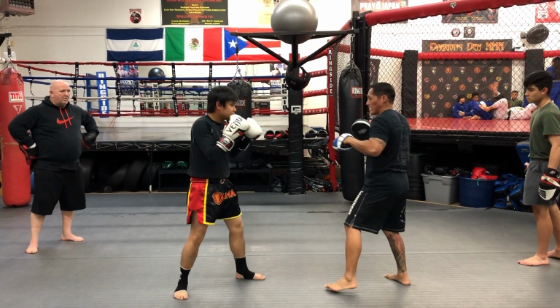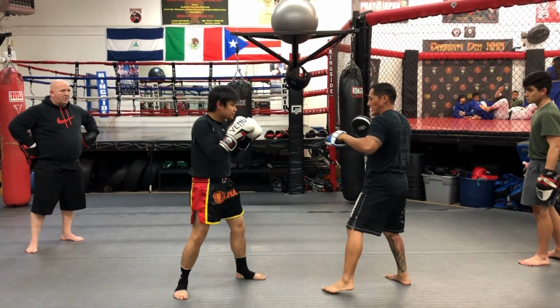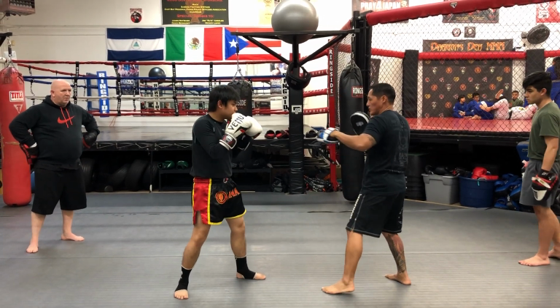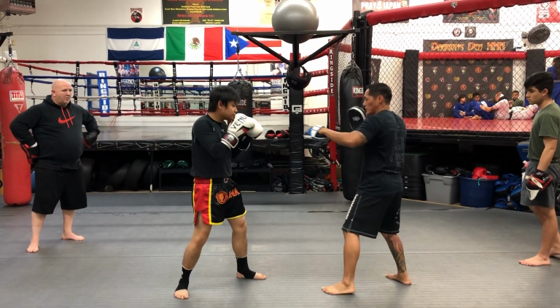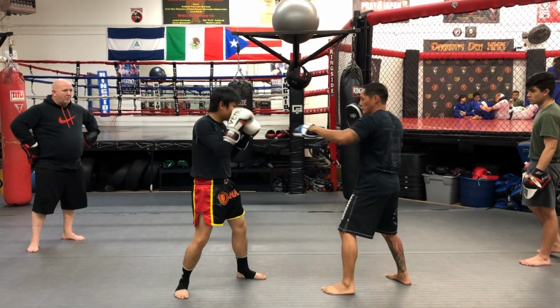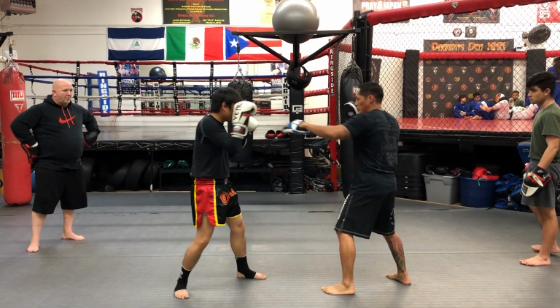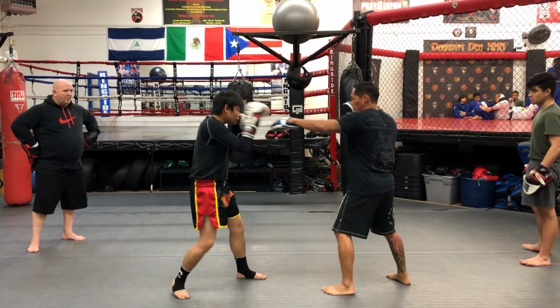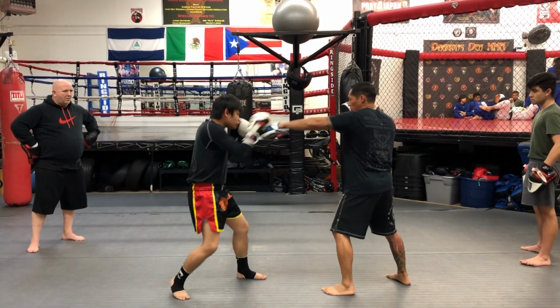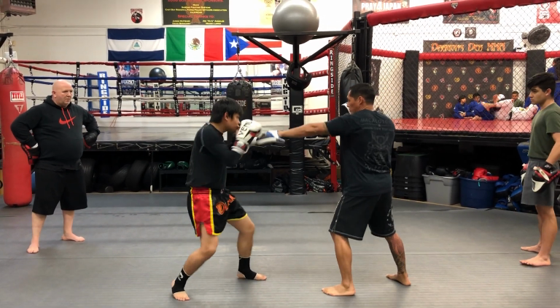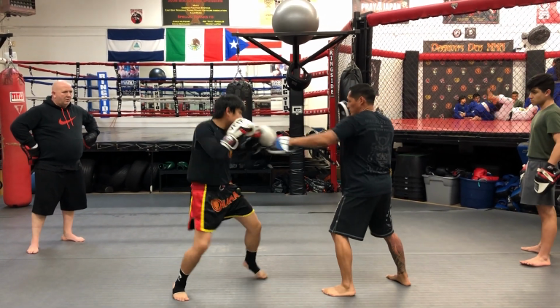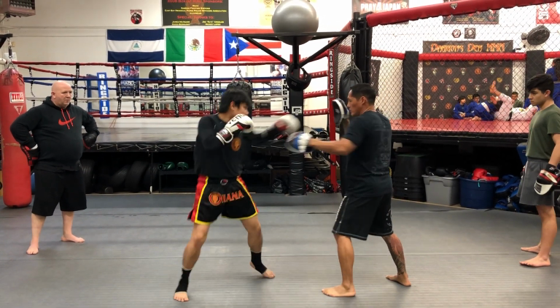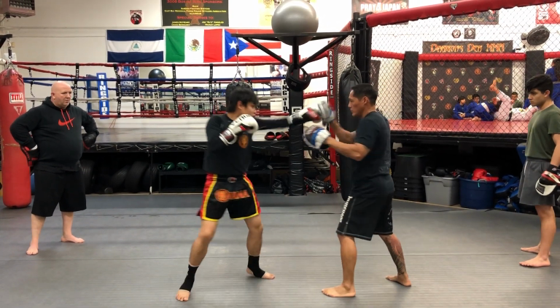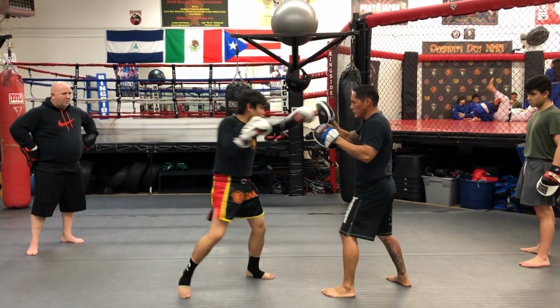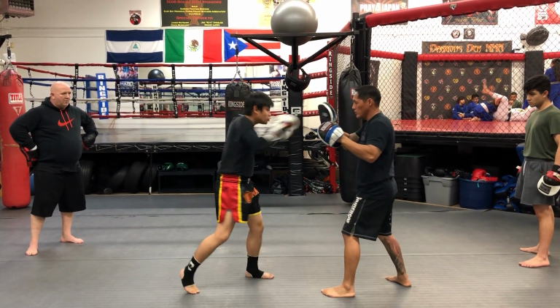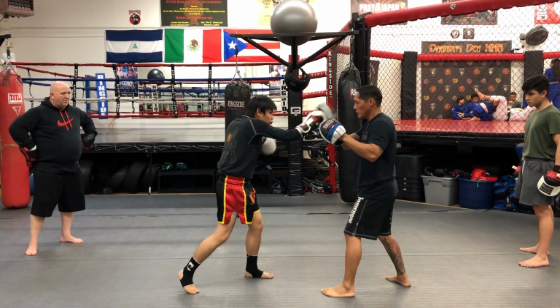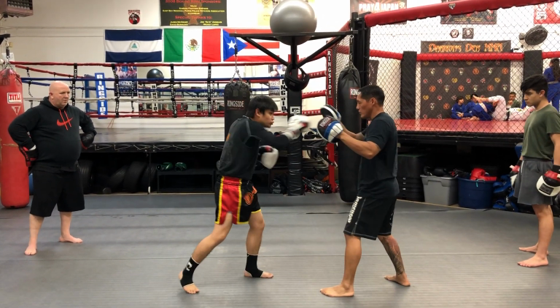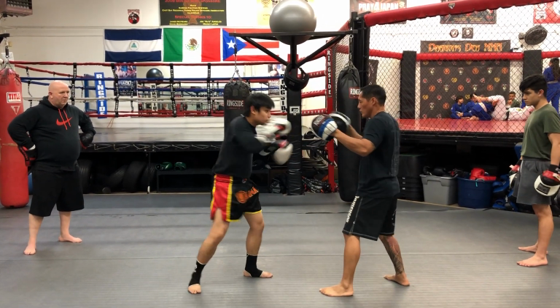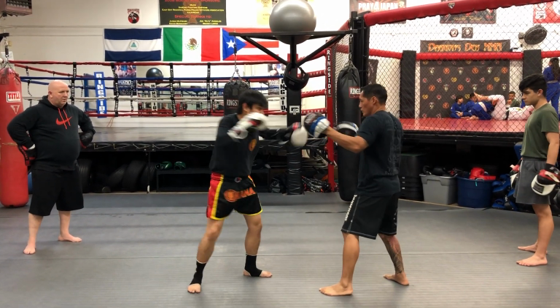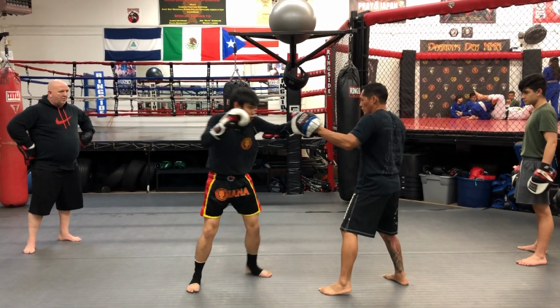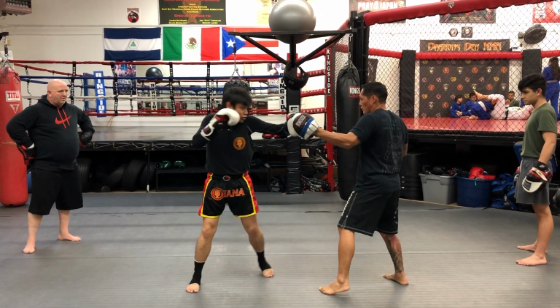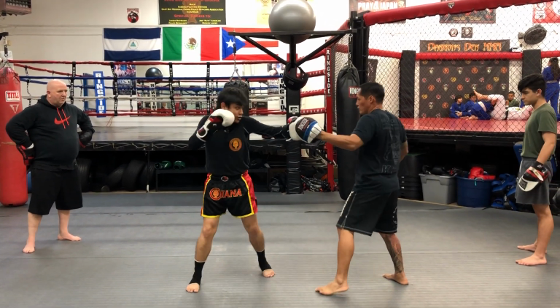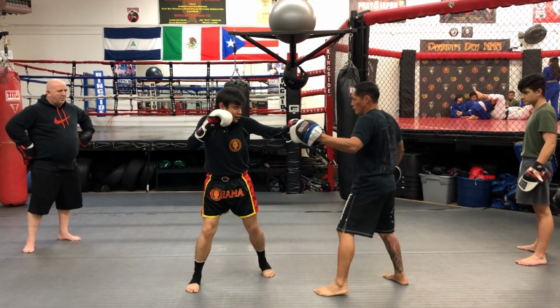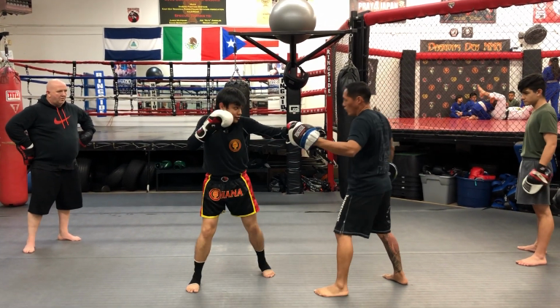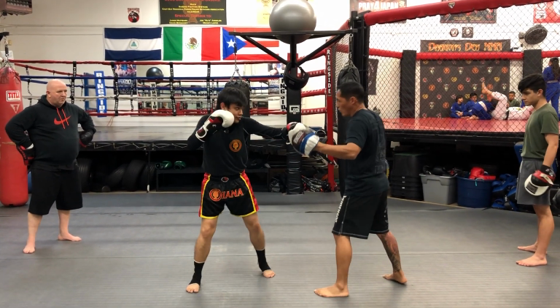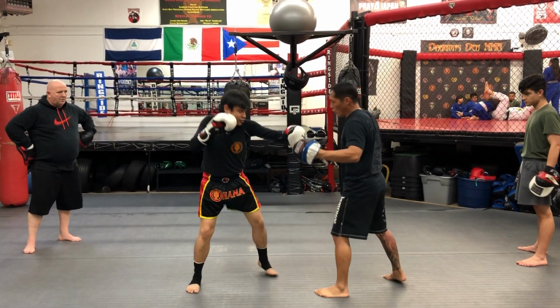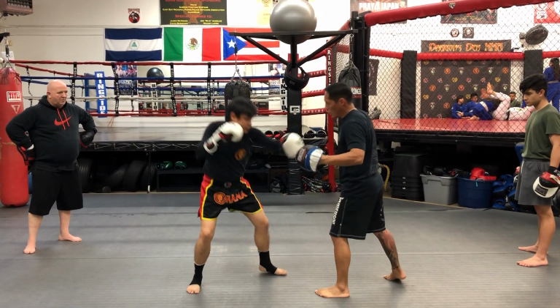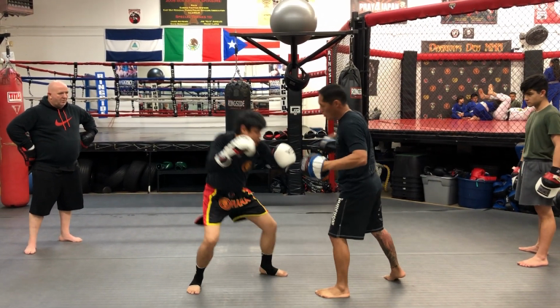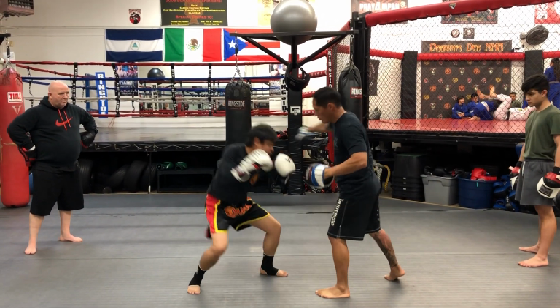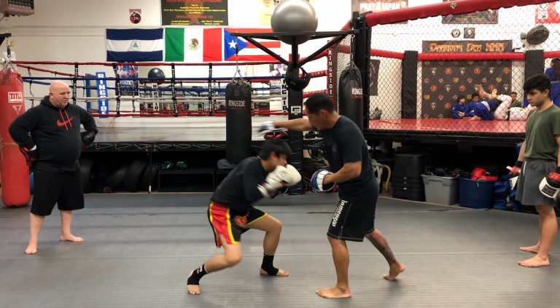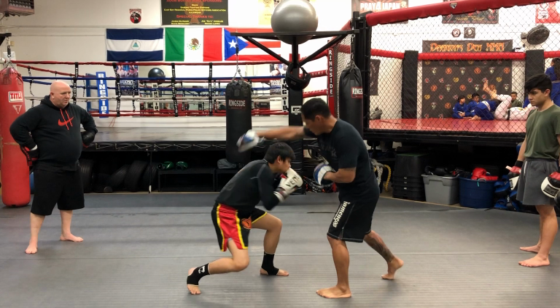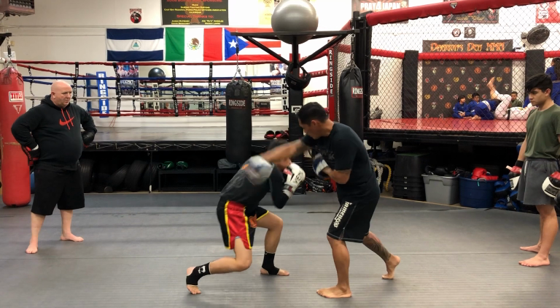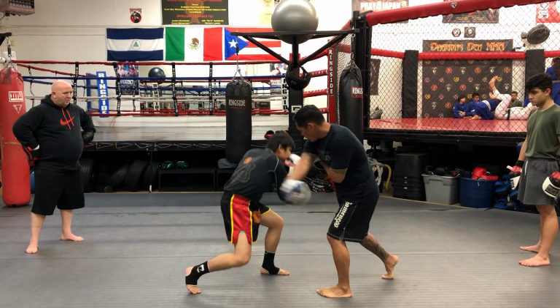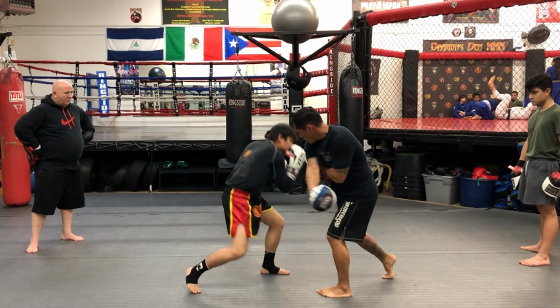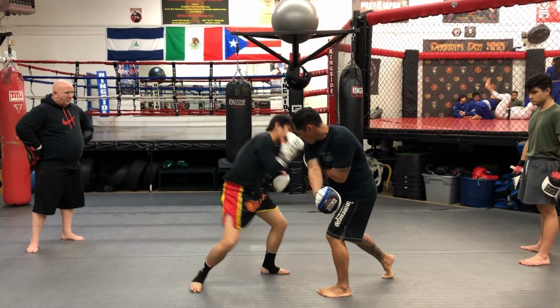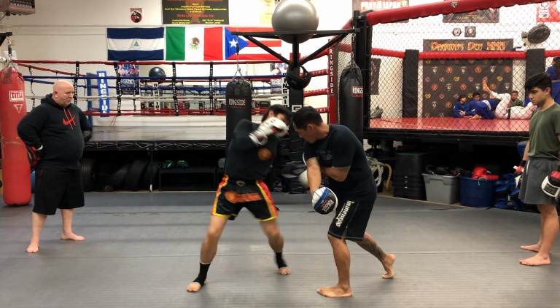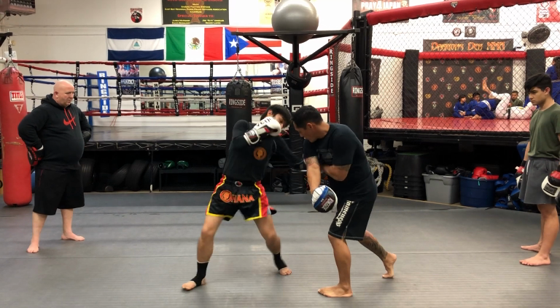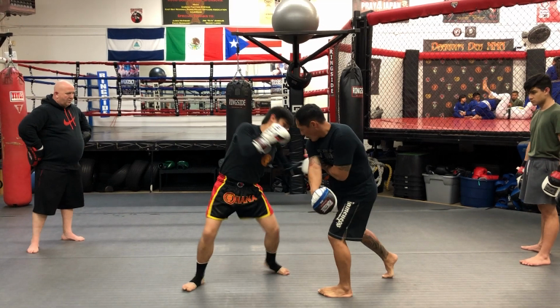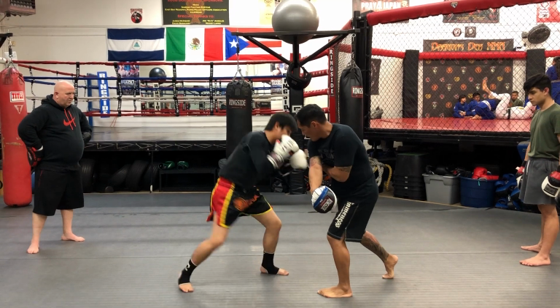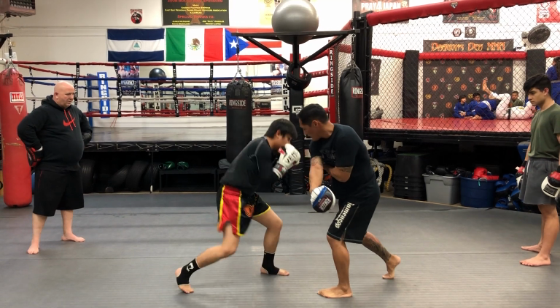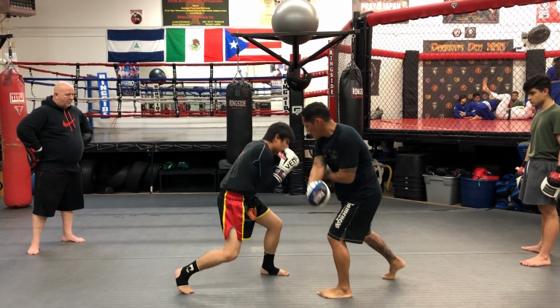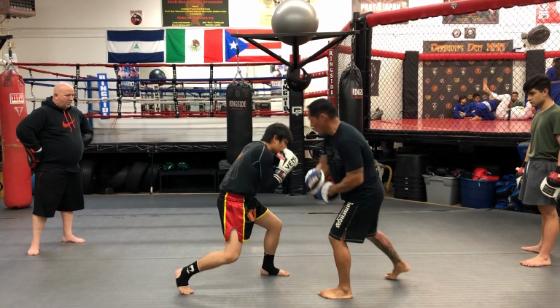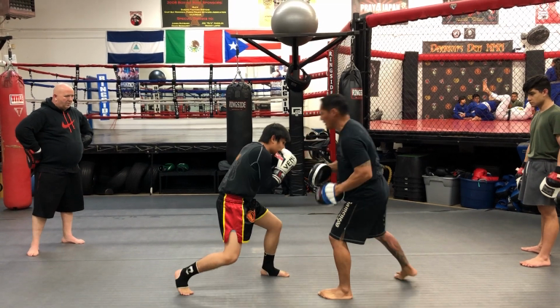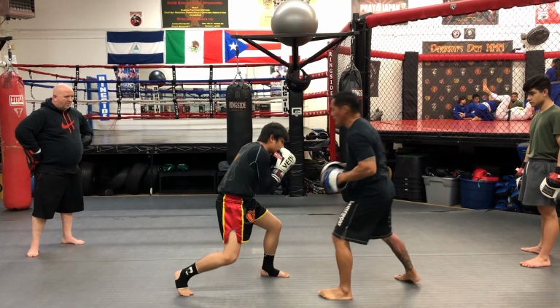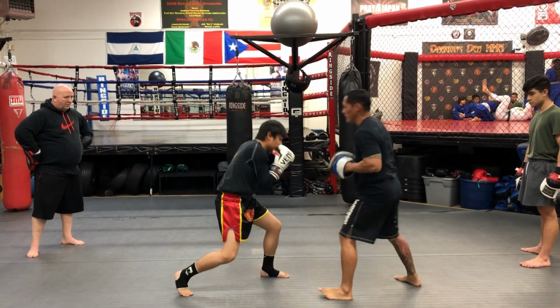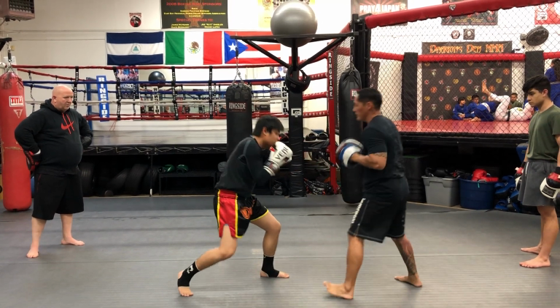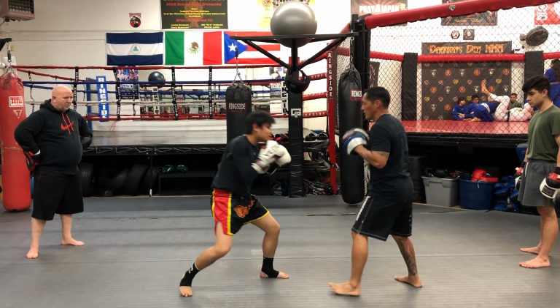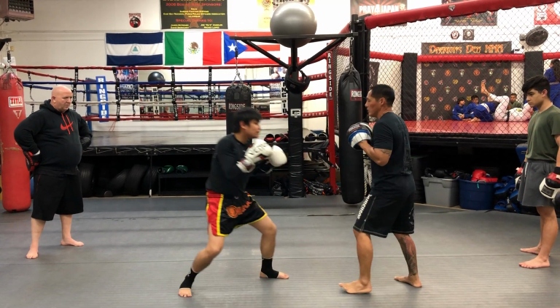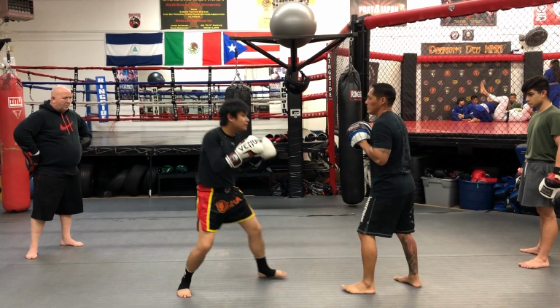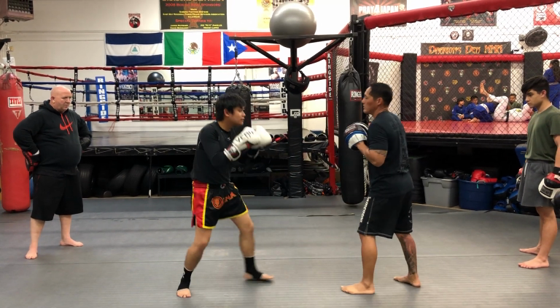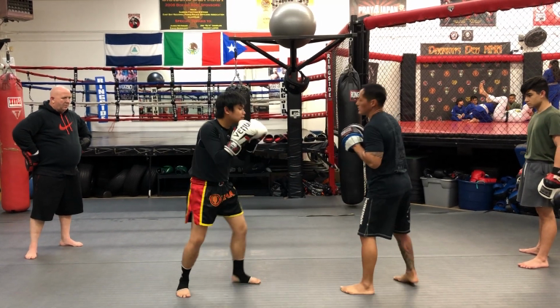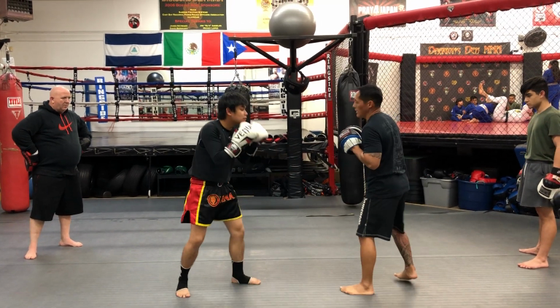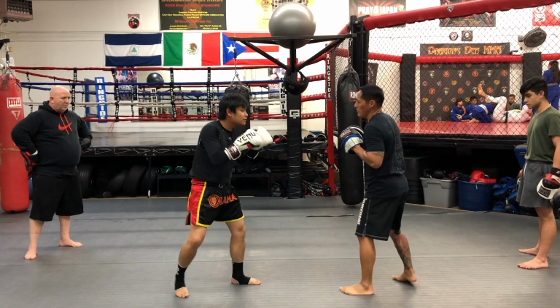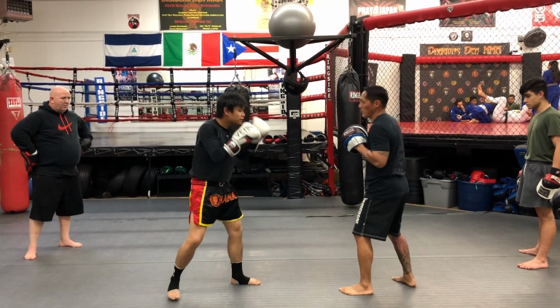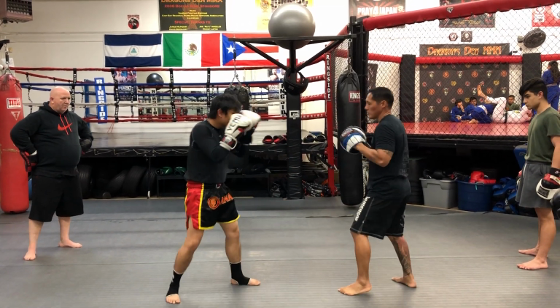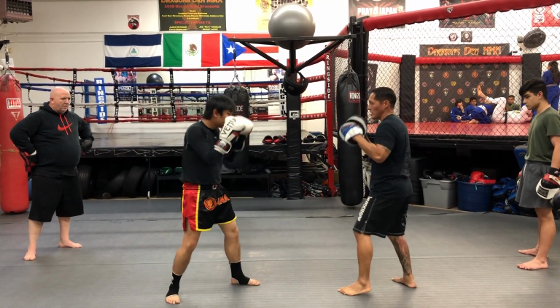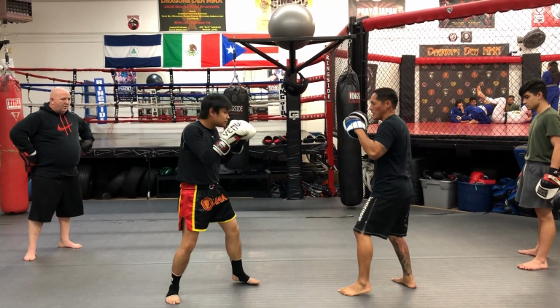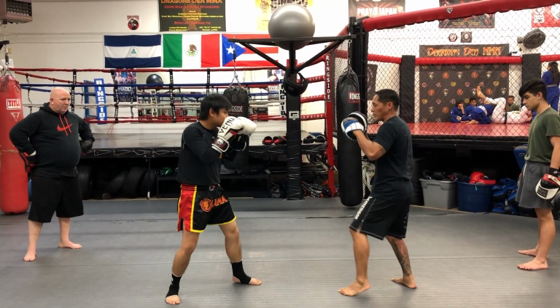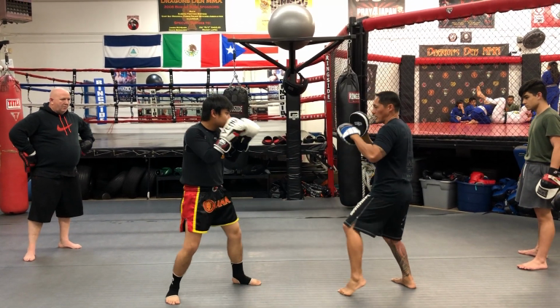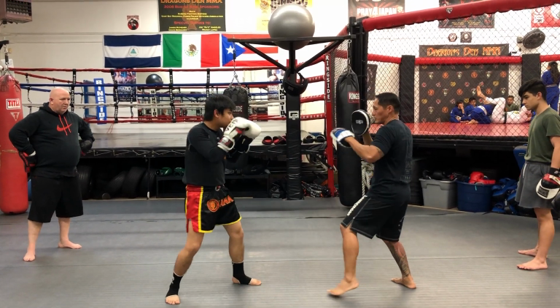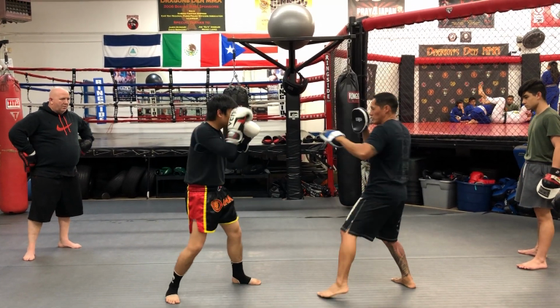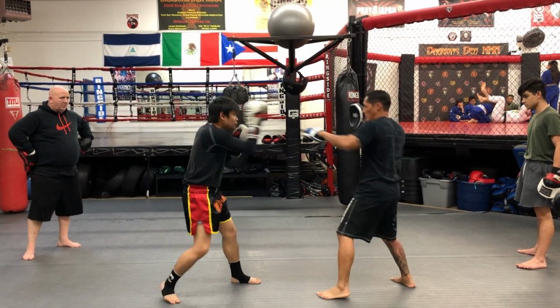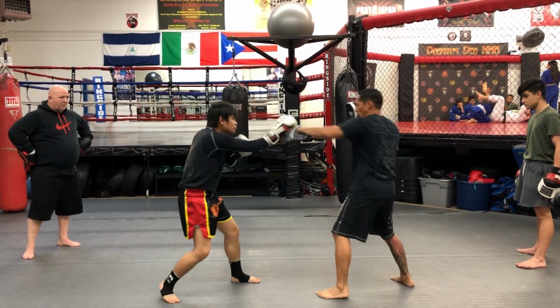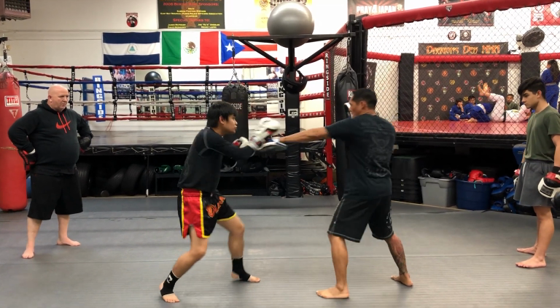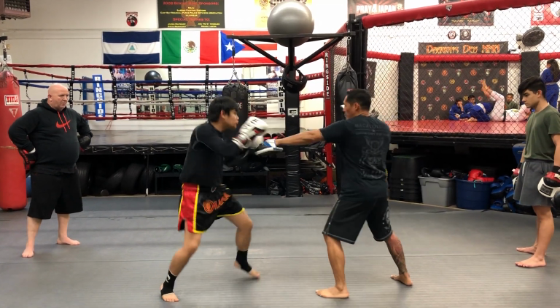Catch and shoot. Roll. Body shot. There you go. Okay, one more time. Catch and jab.